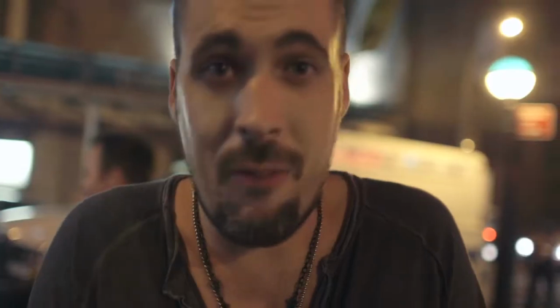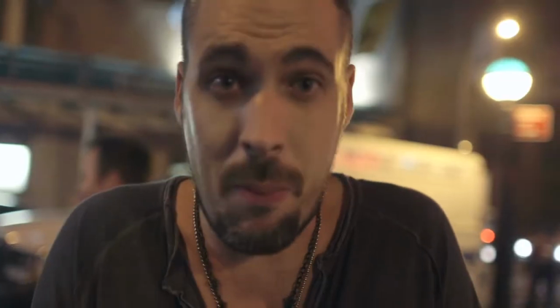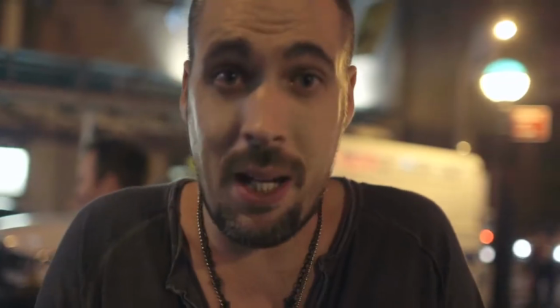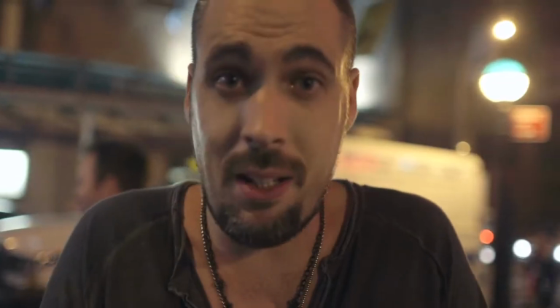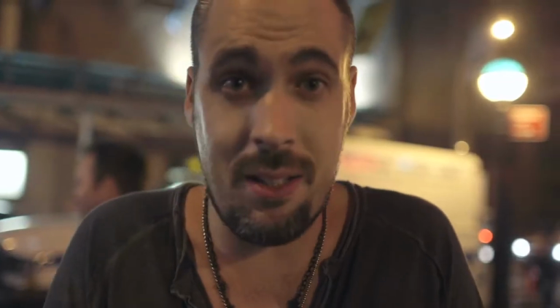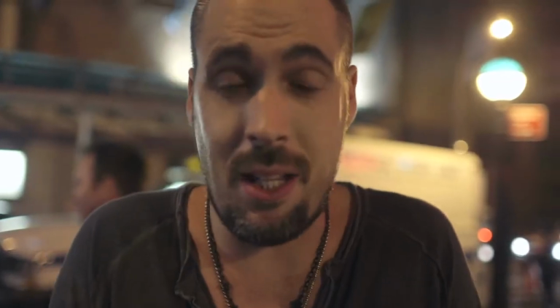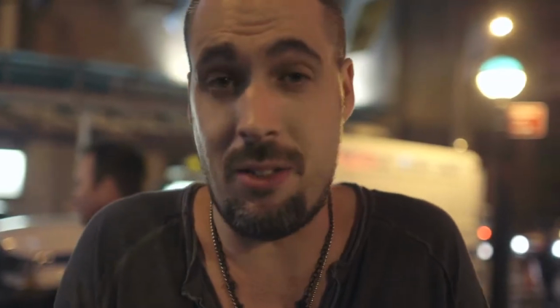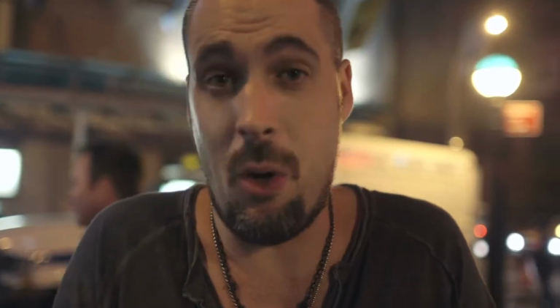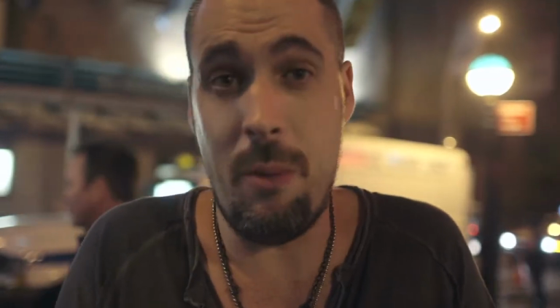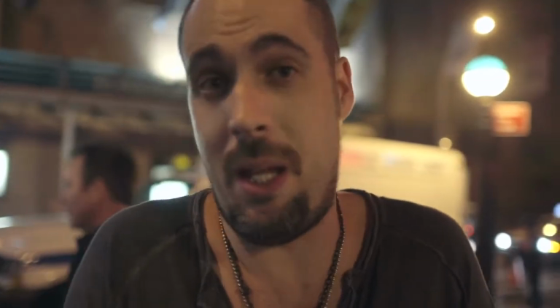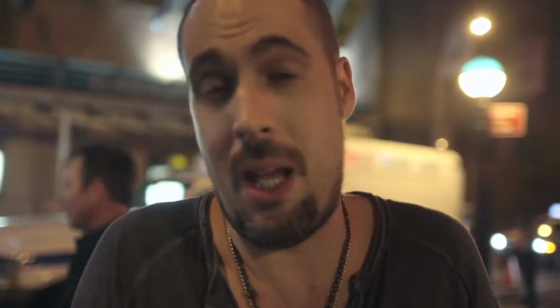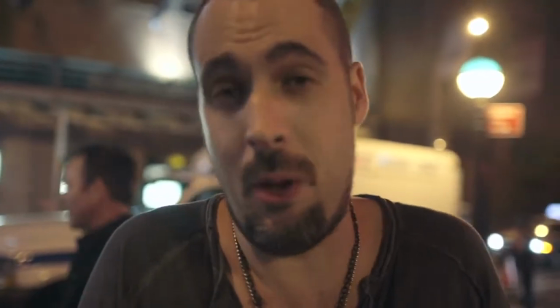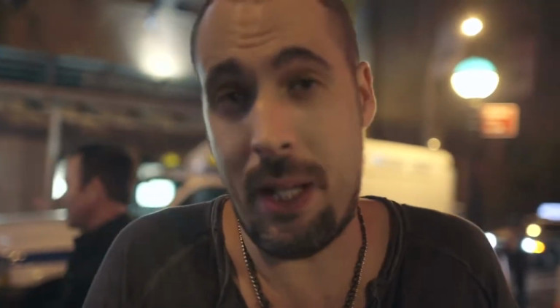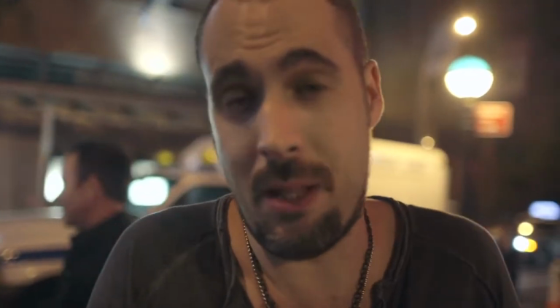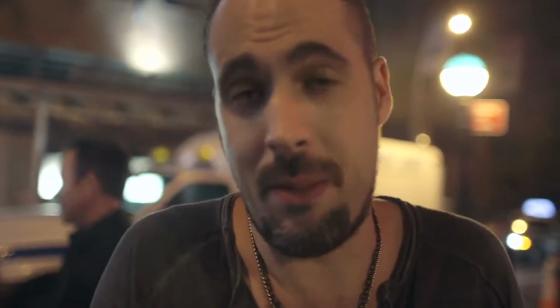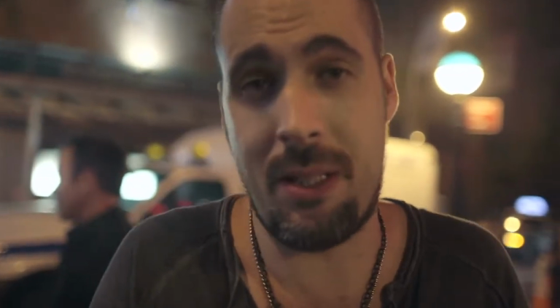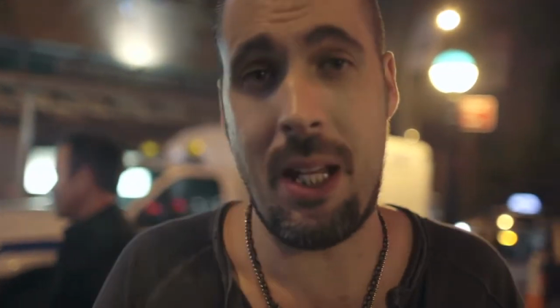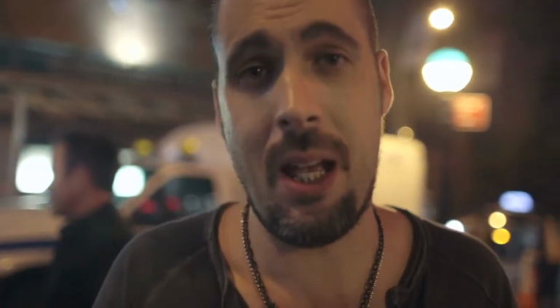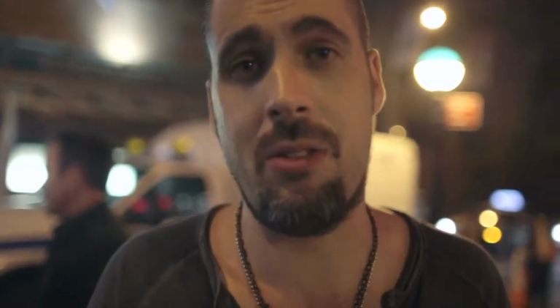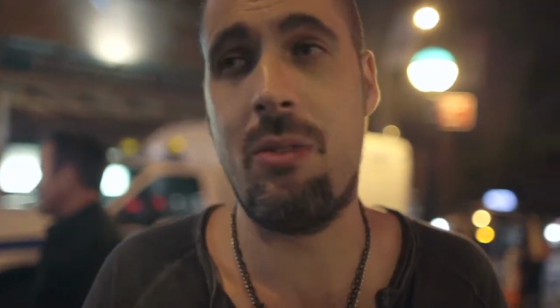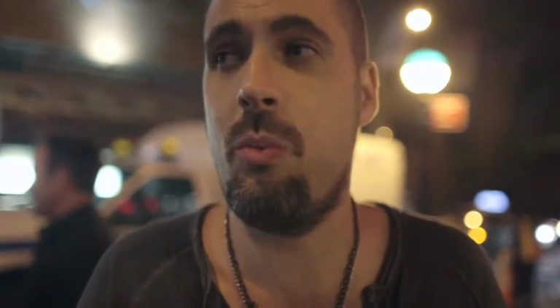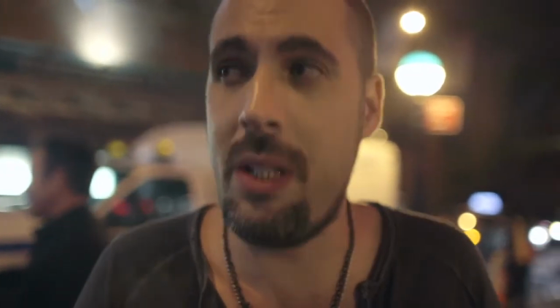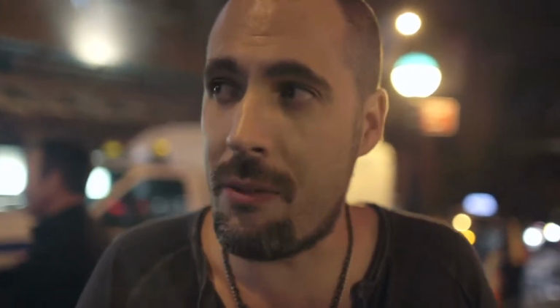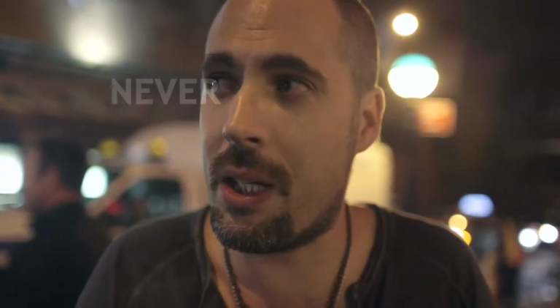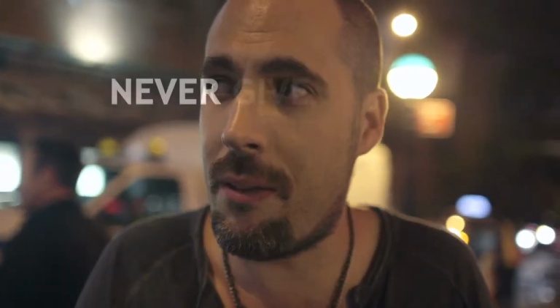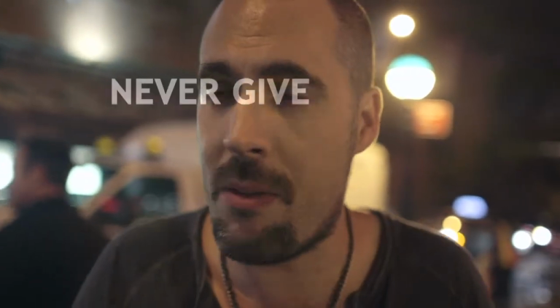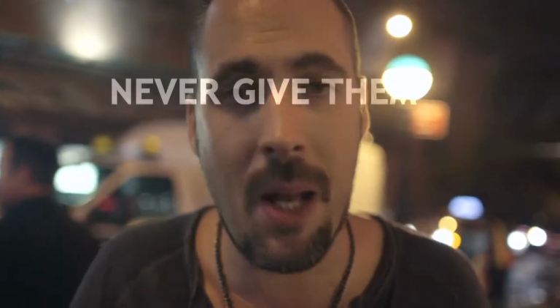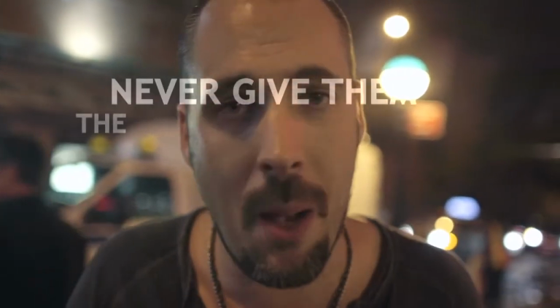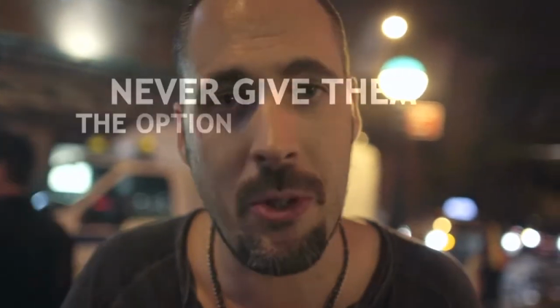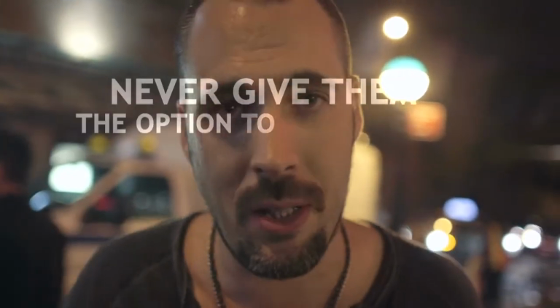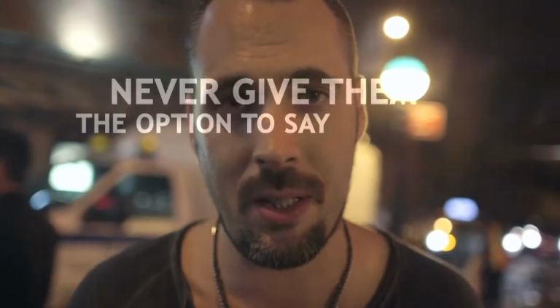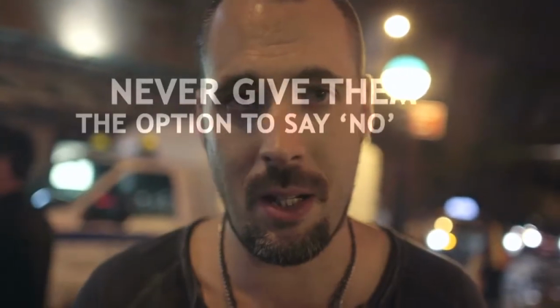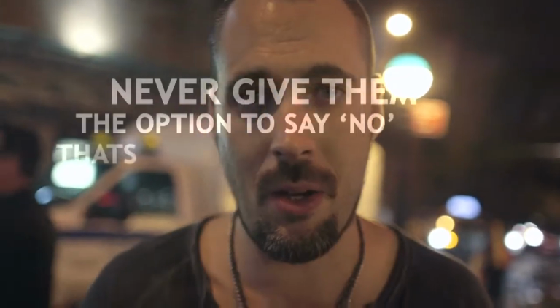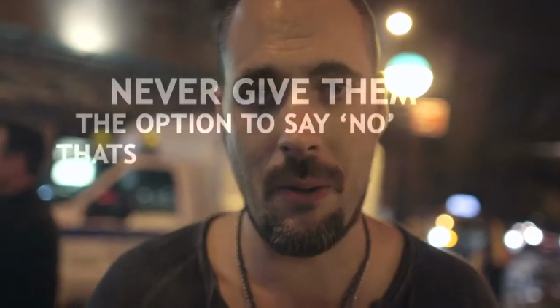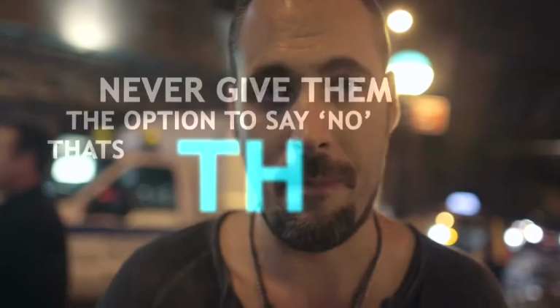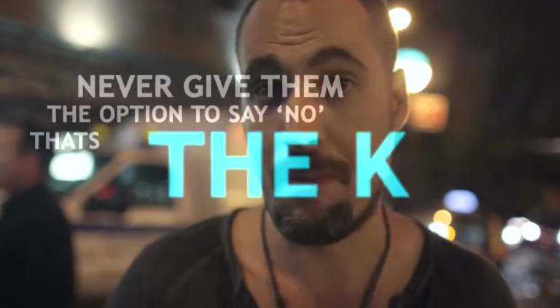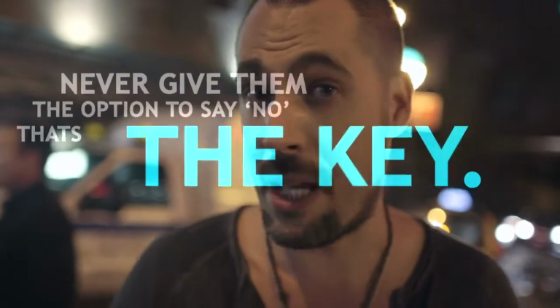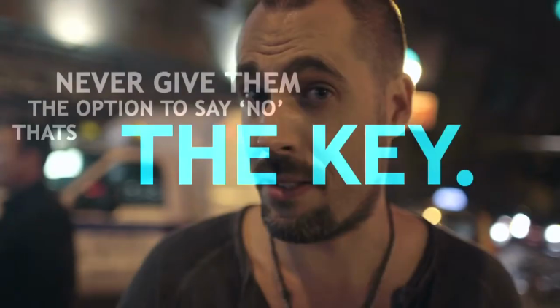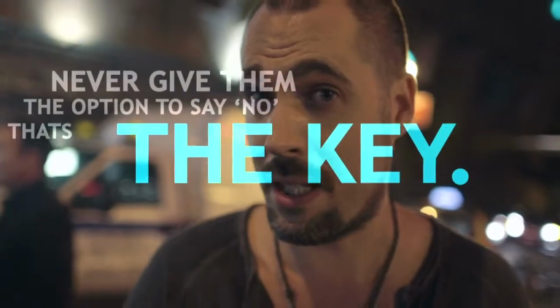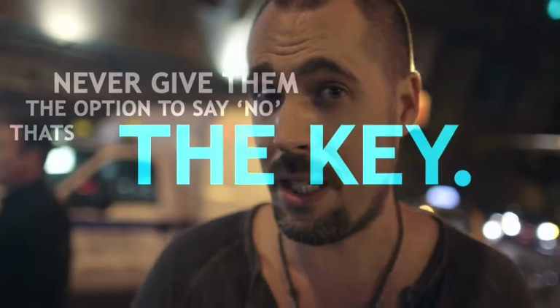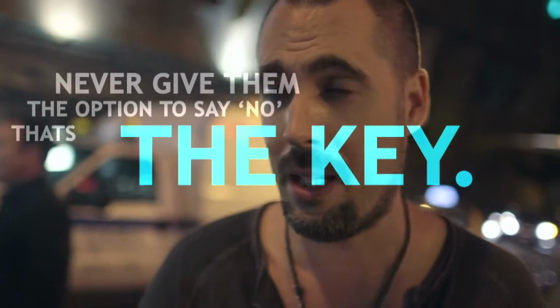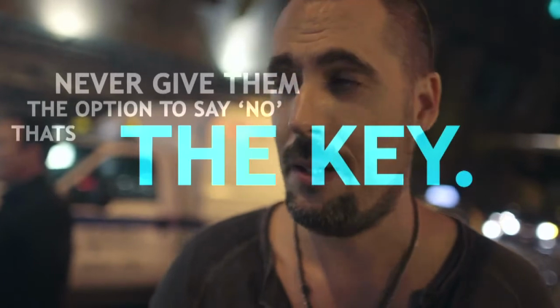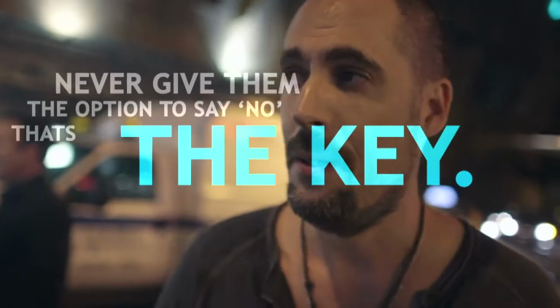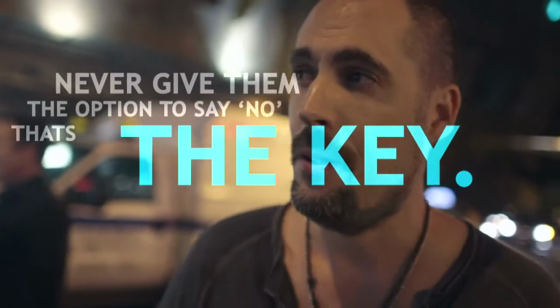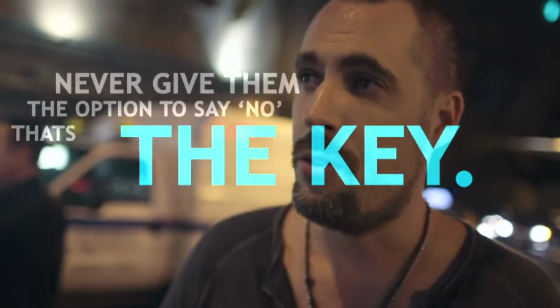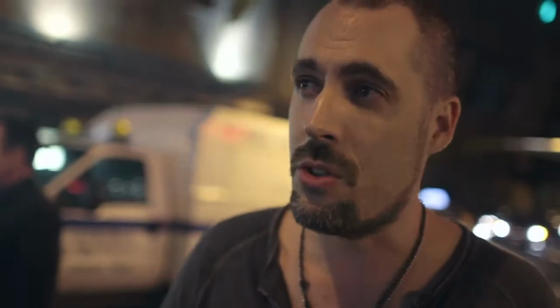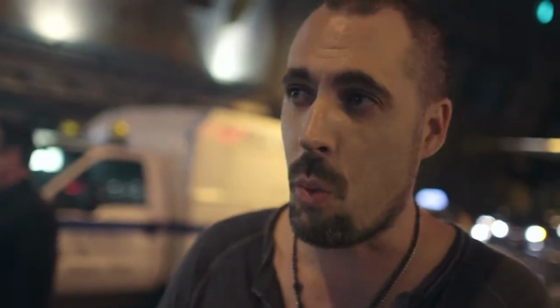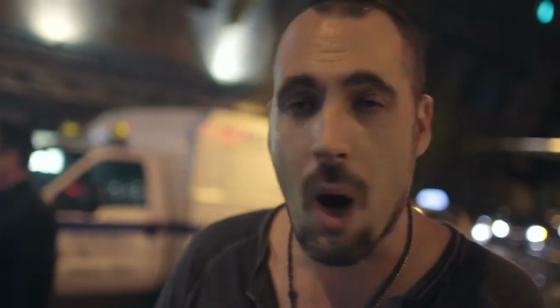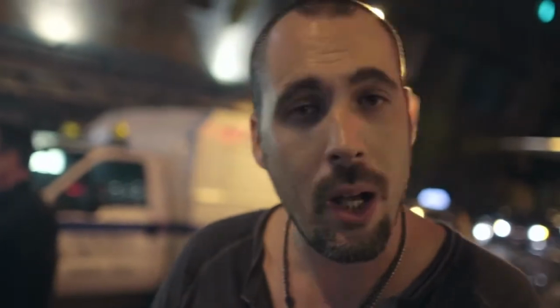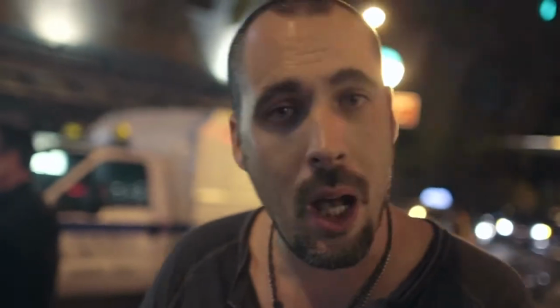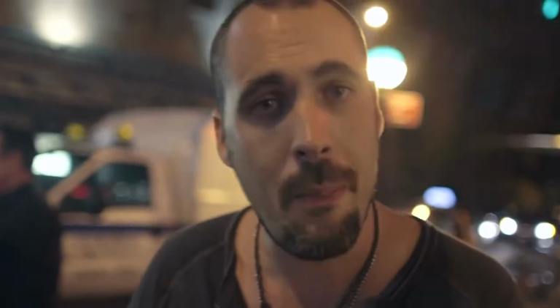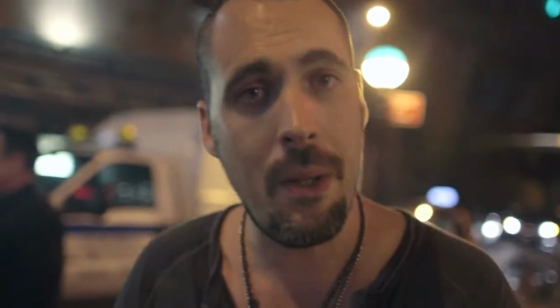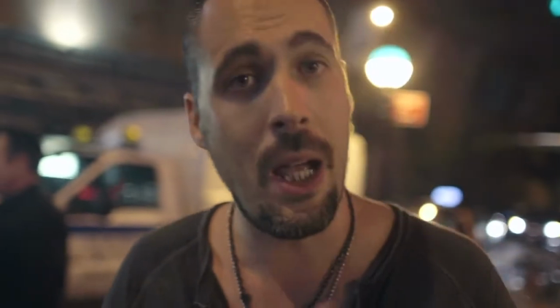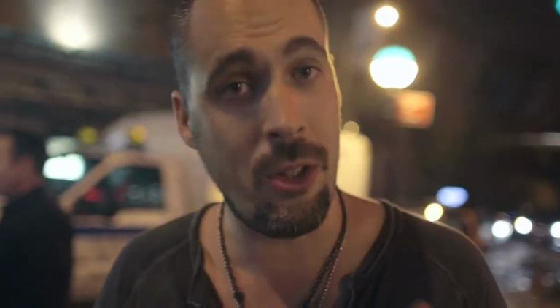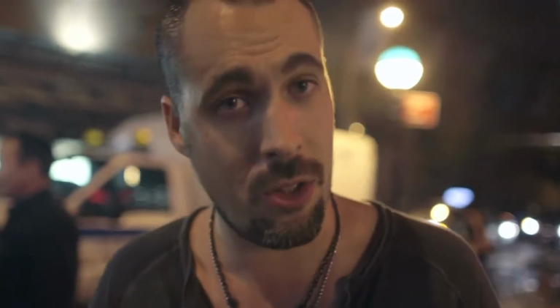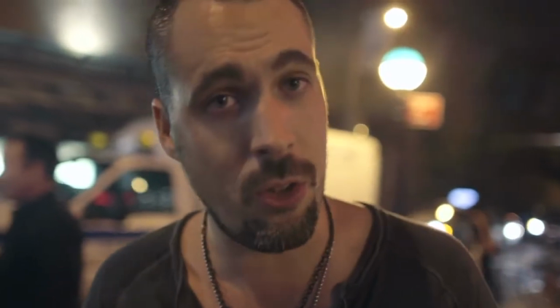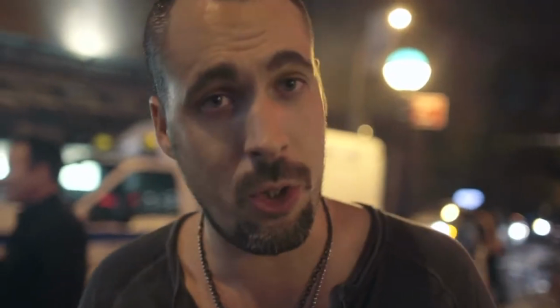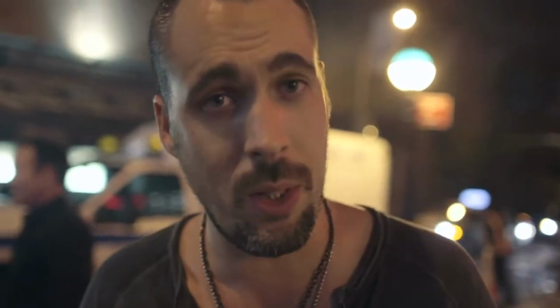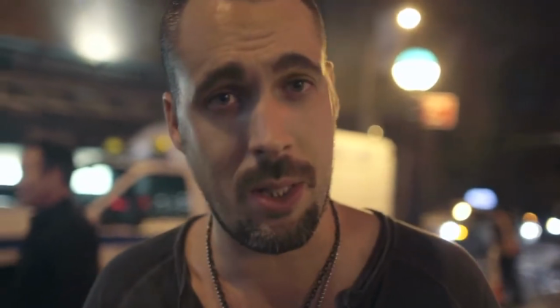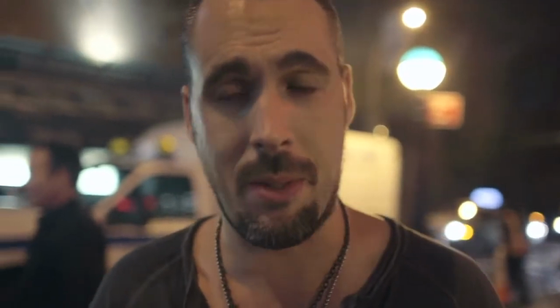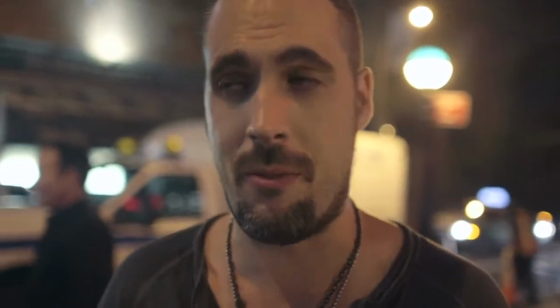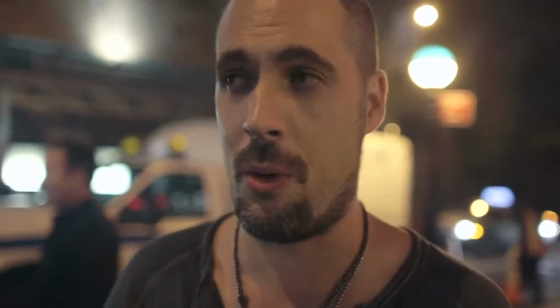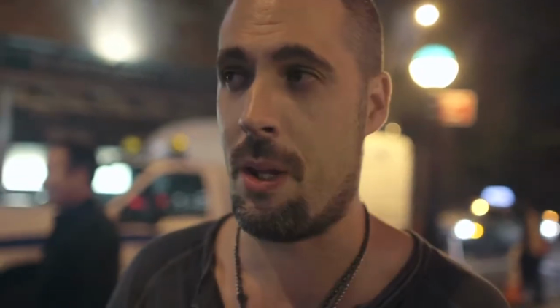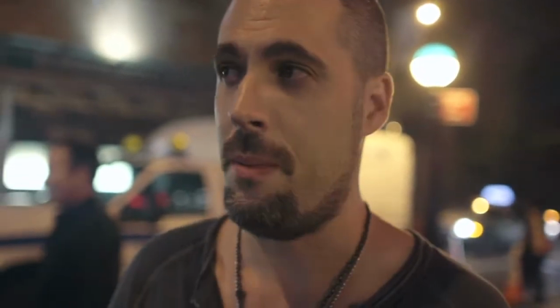Everybody says no to me — how do I get them to say yes? Never give them an option to say no, that's the key. Just walk up and start doing something for them.